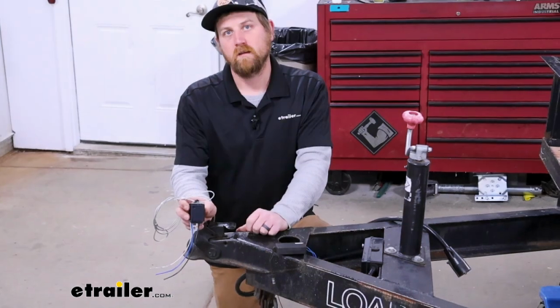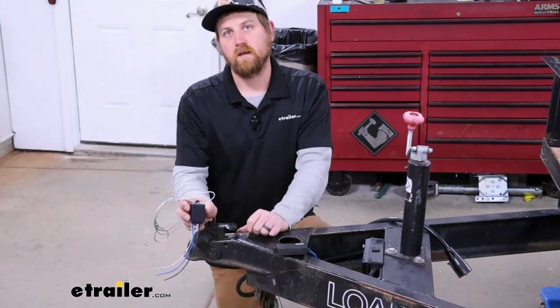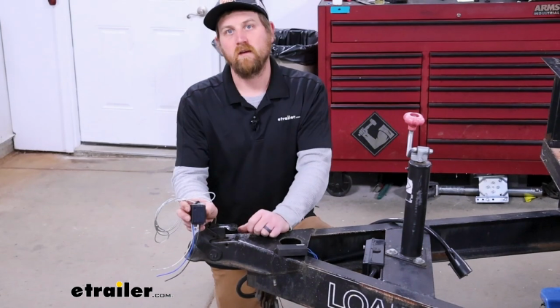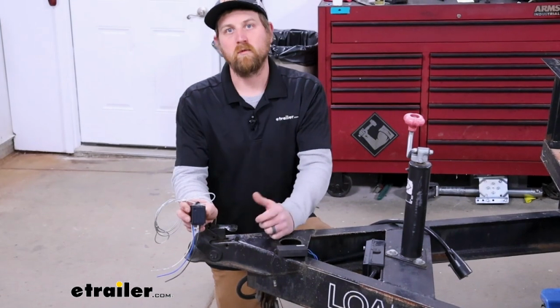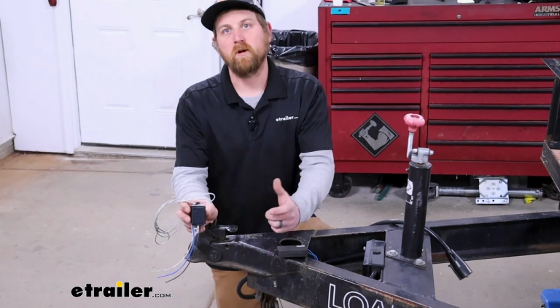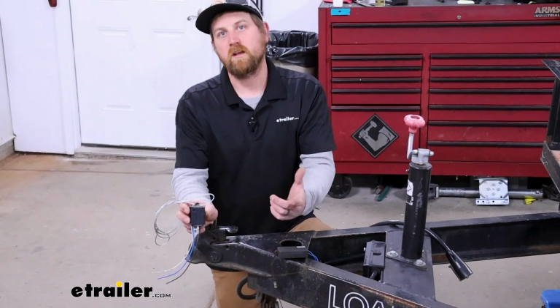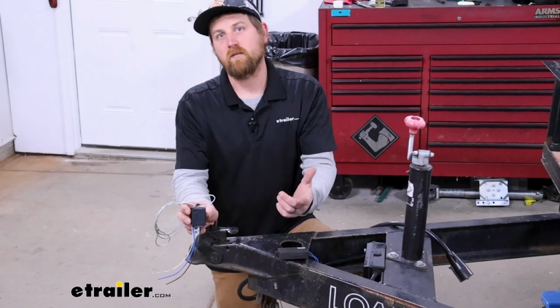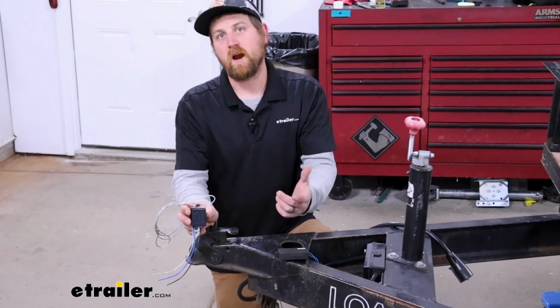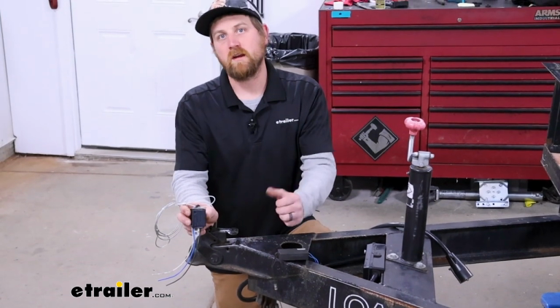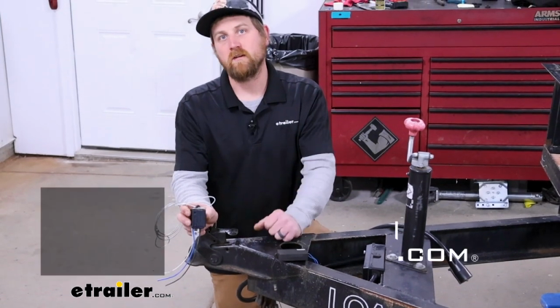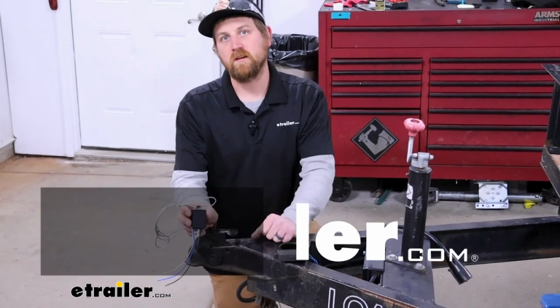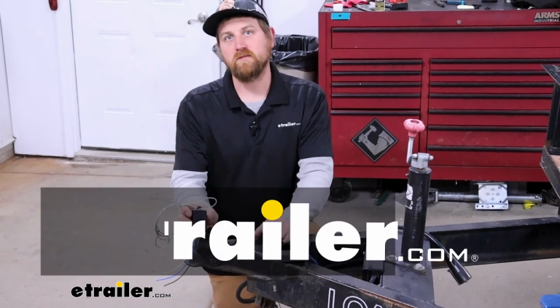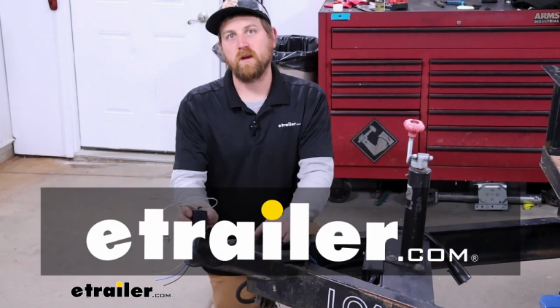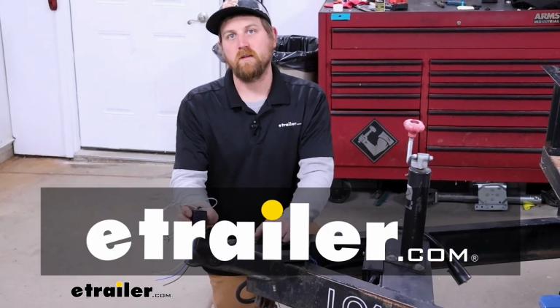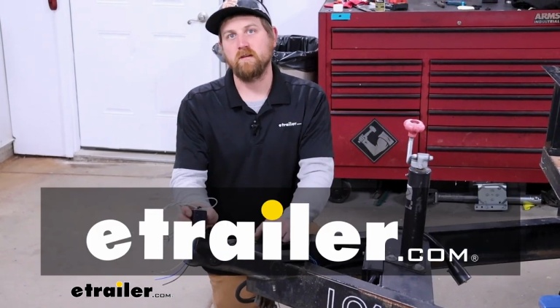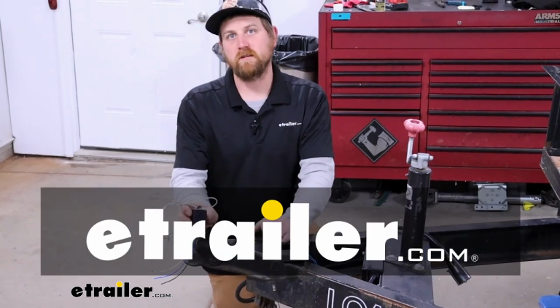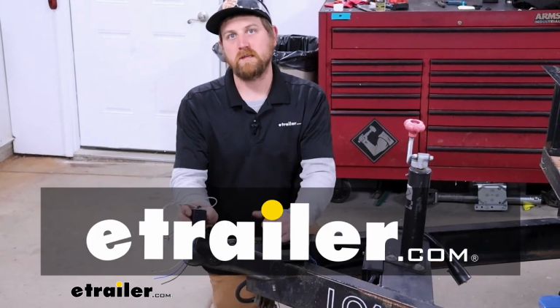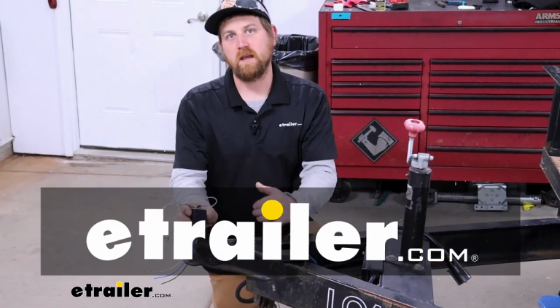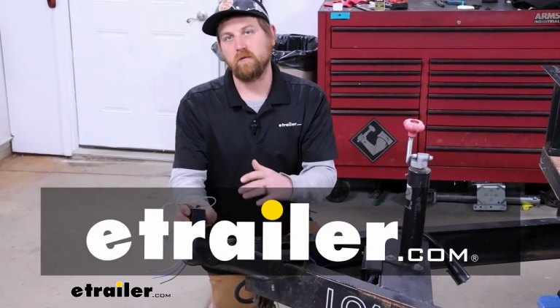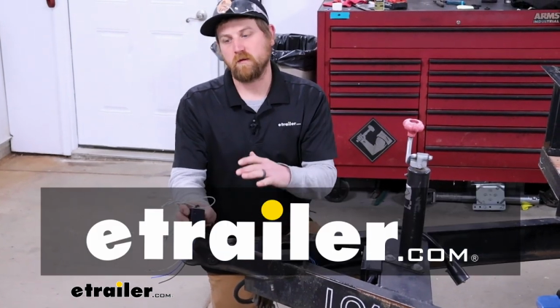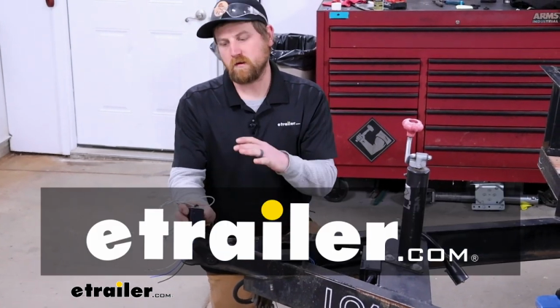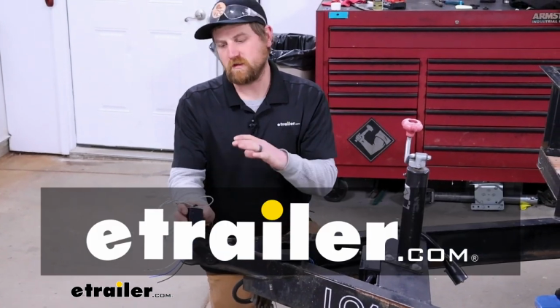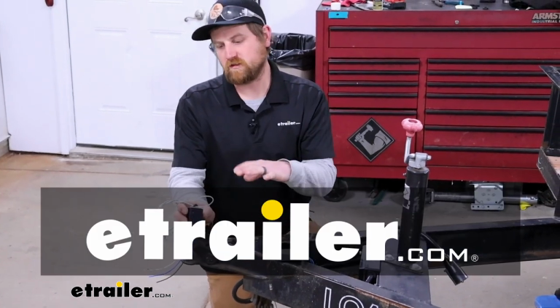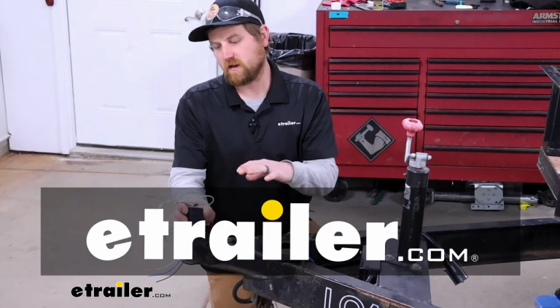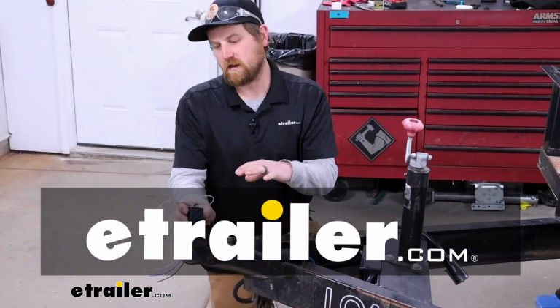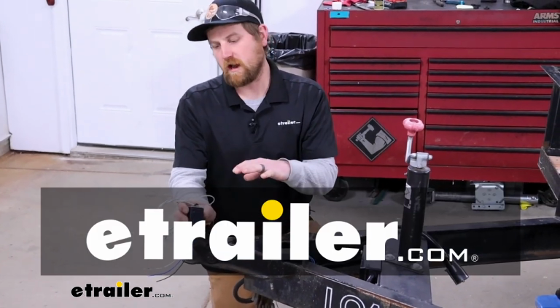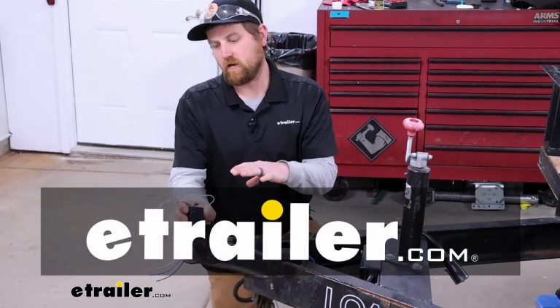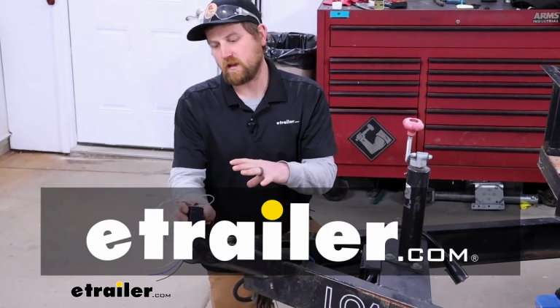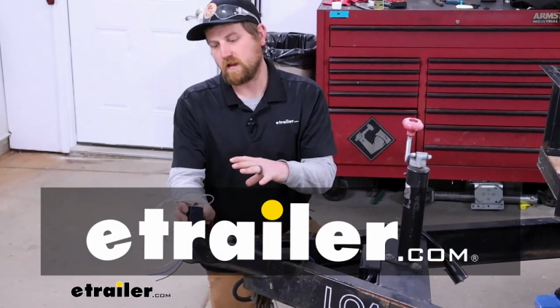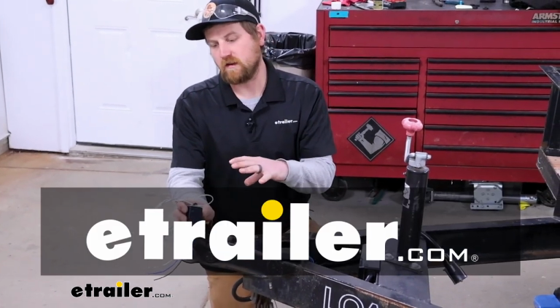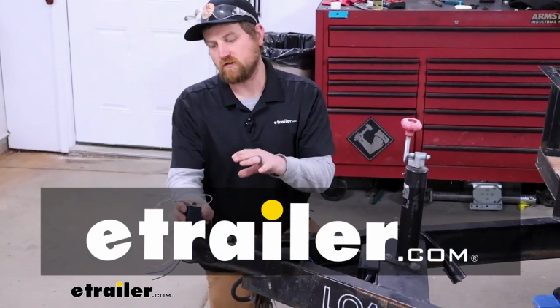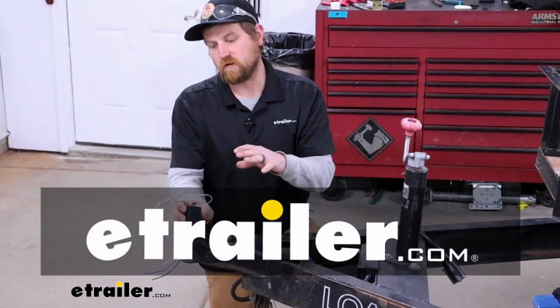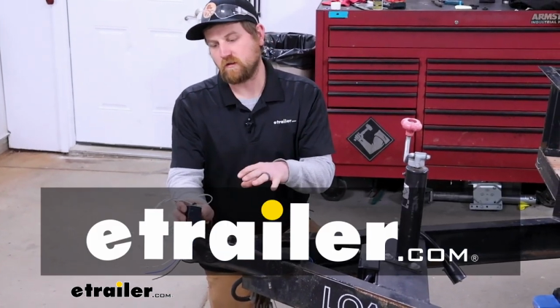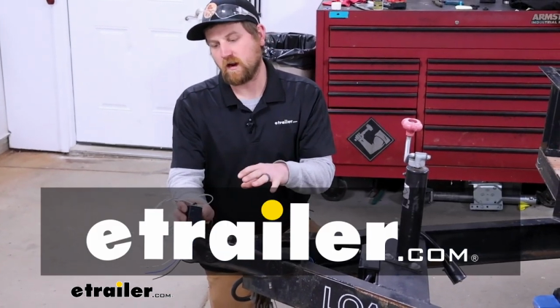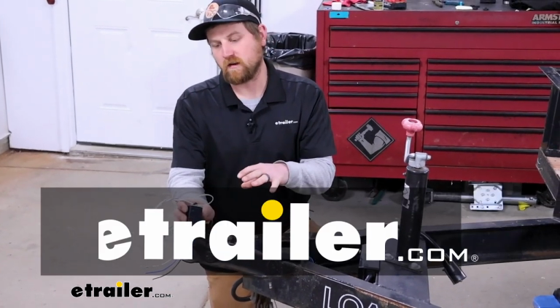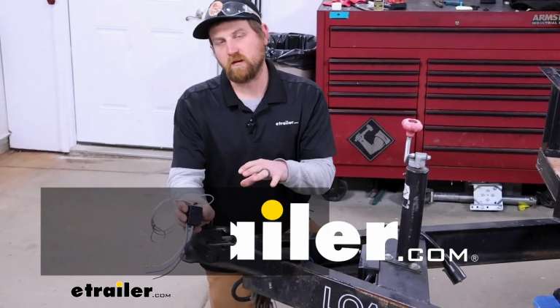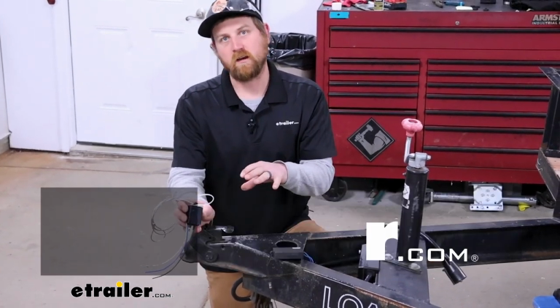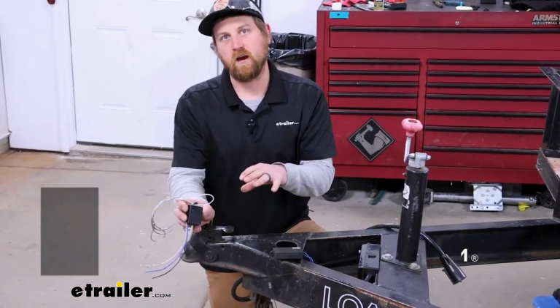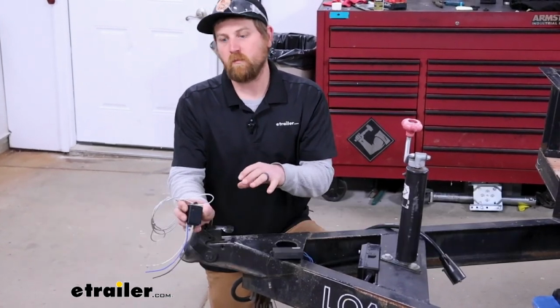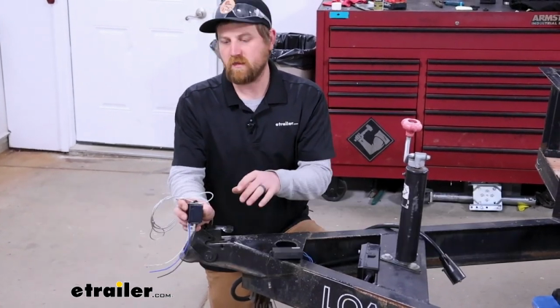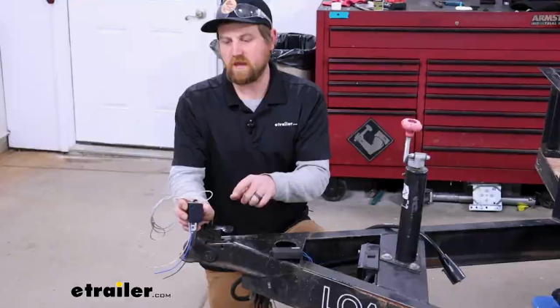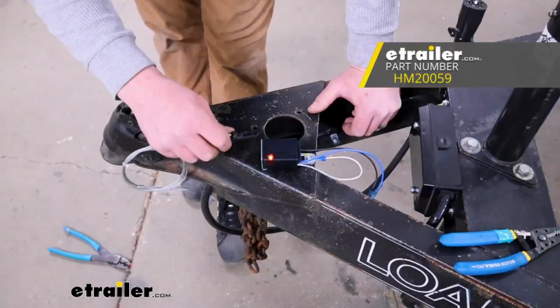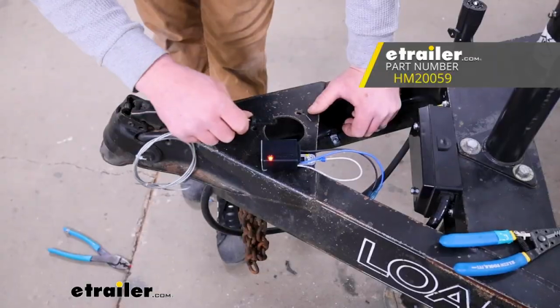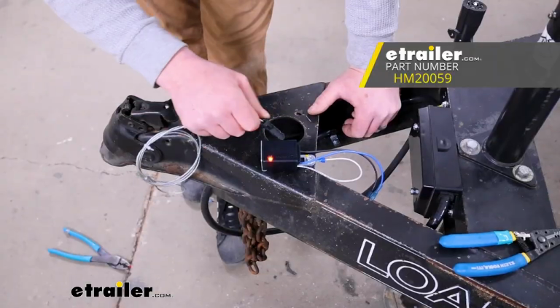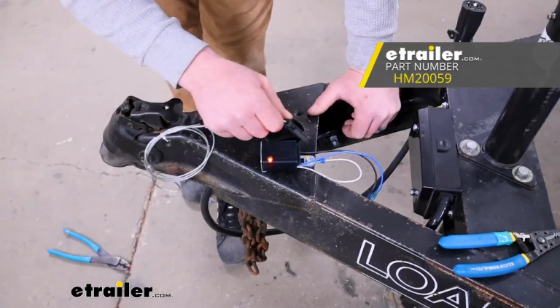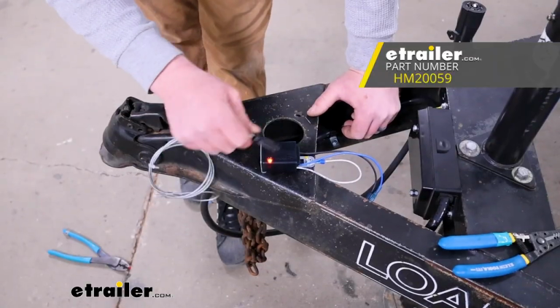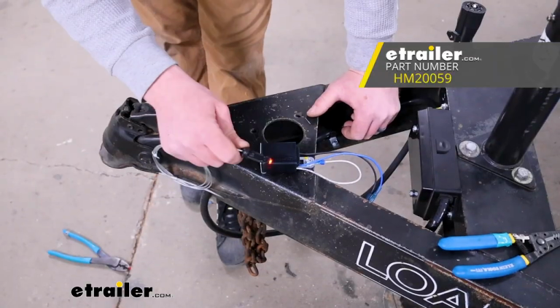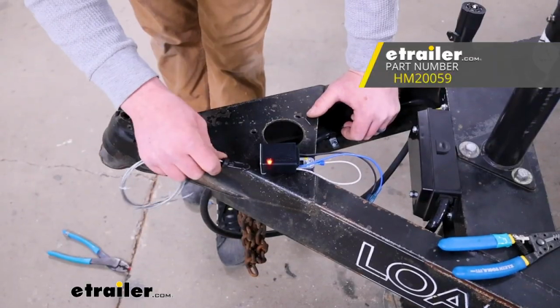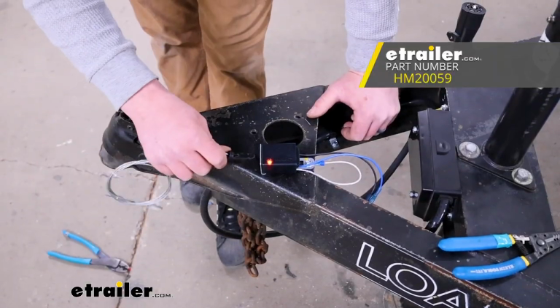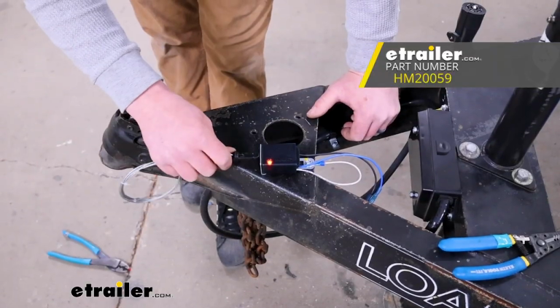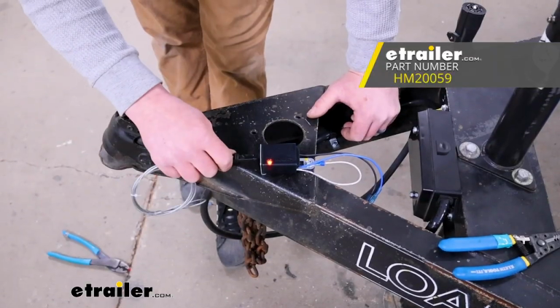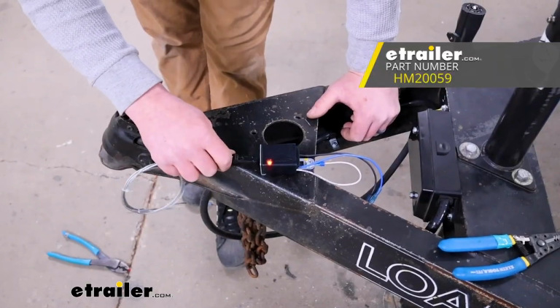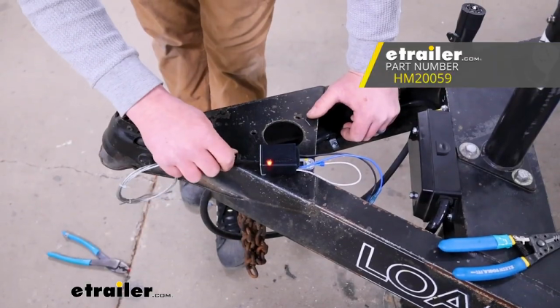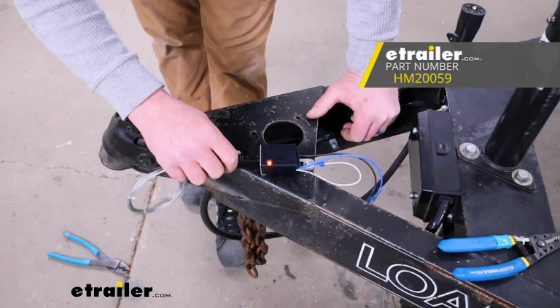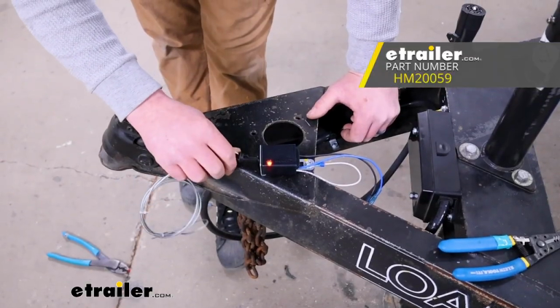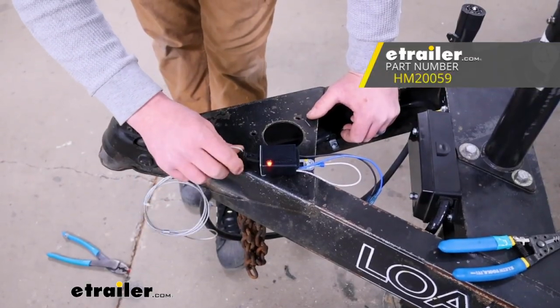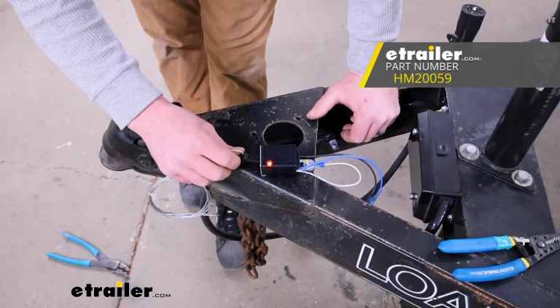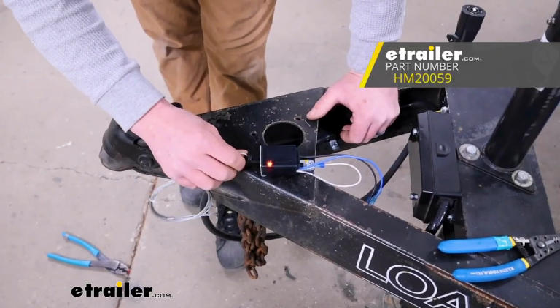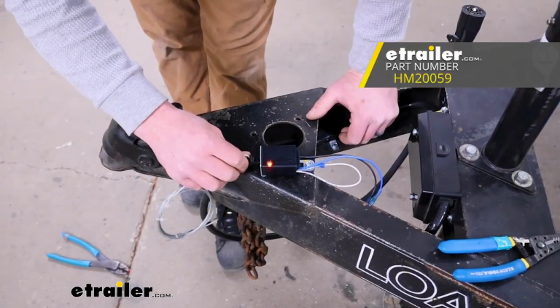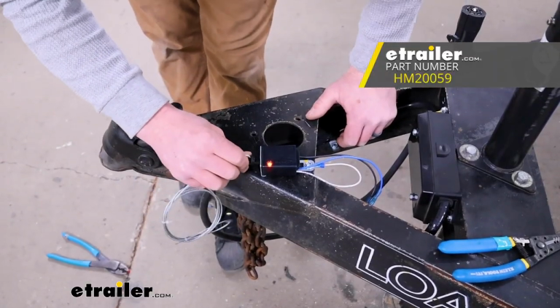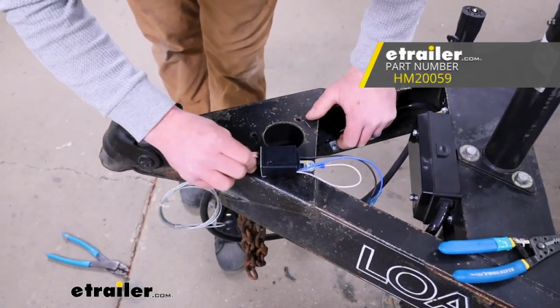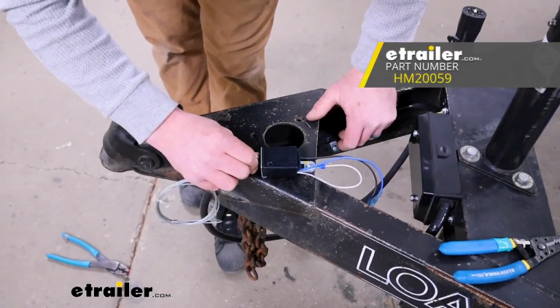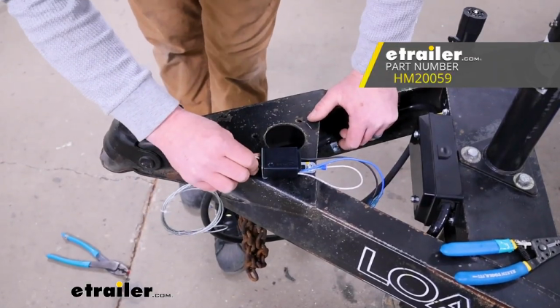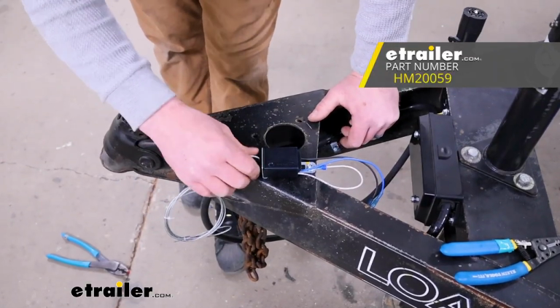Hey everybody, Ryan here at E-Trailer. Today we're going to be checking out and showing you how to hook up the Hopkins LED breakaway switch.